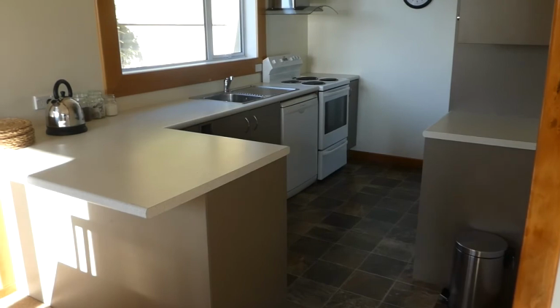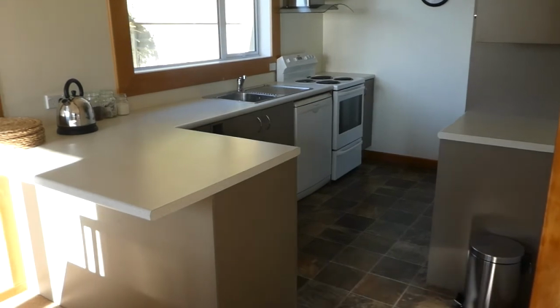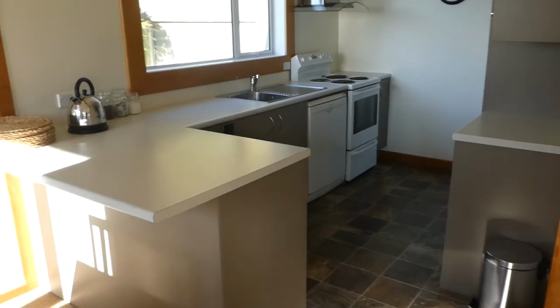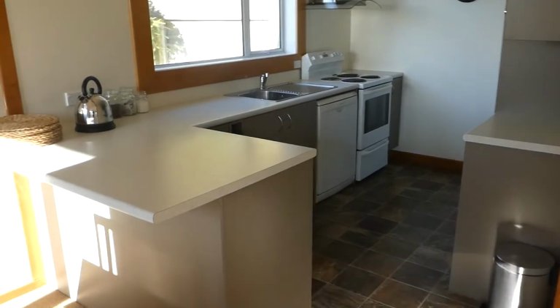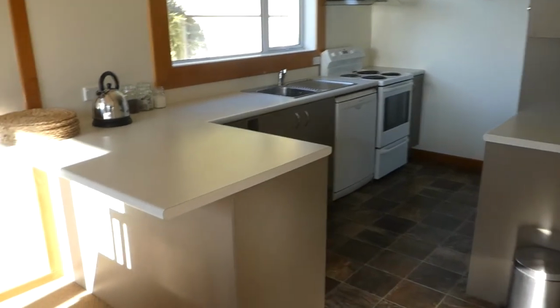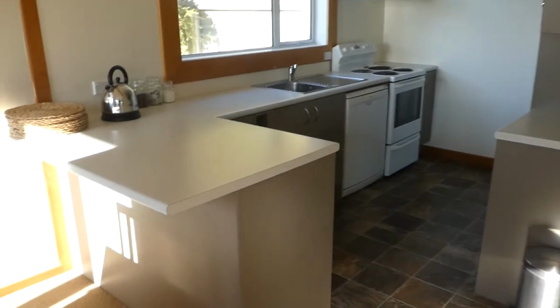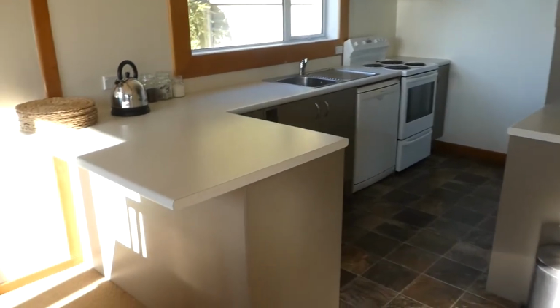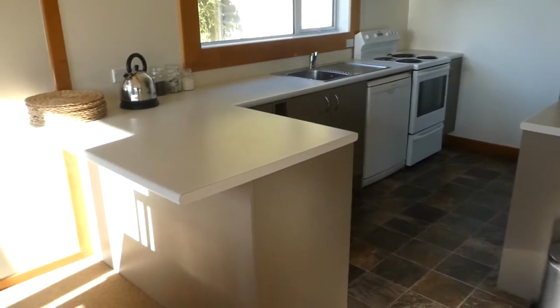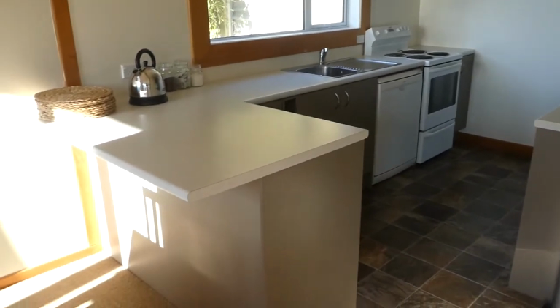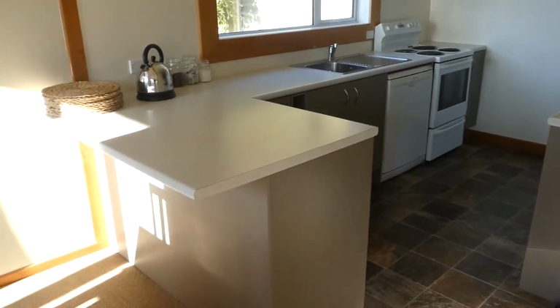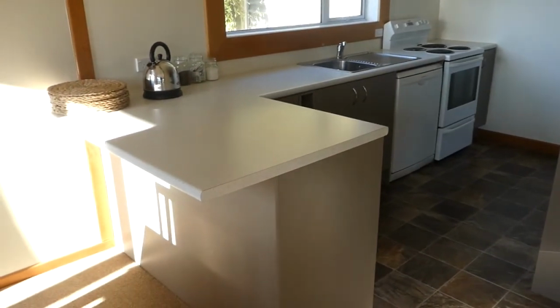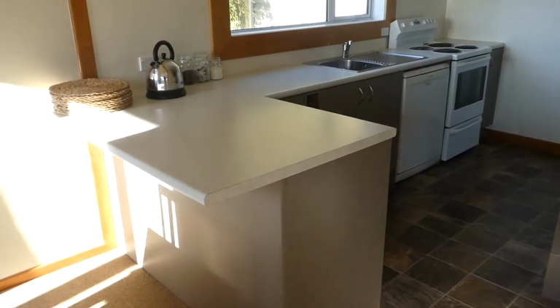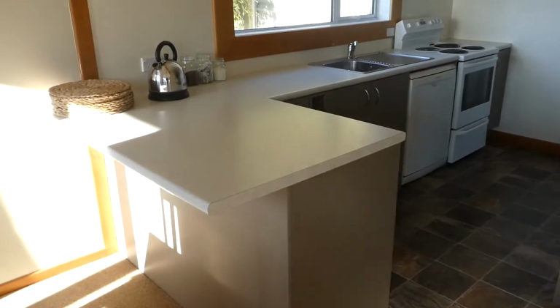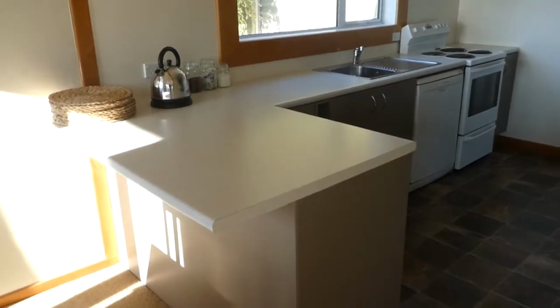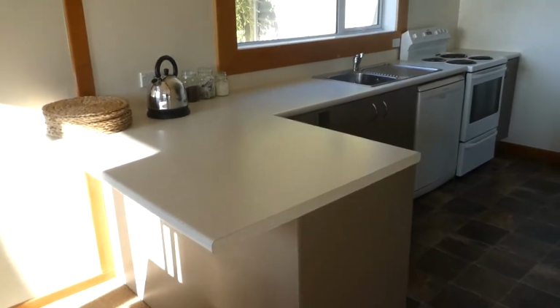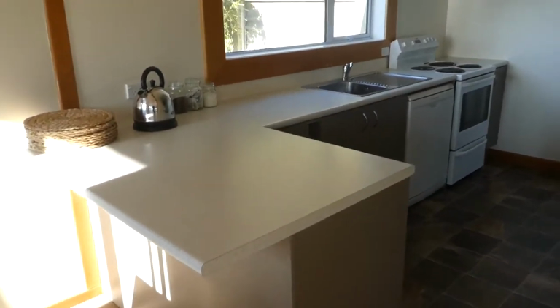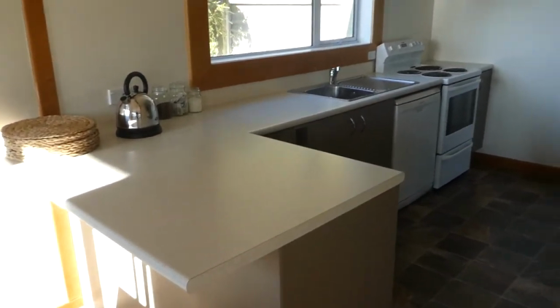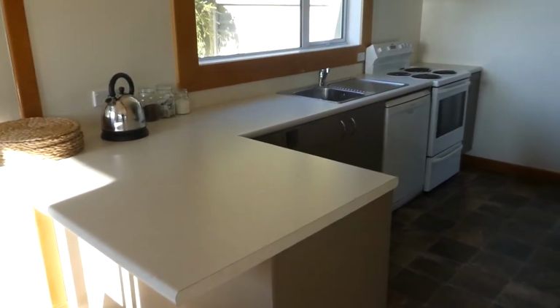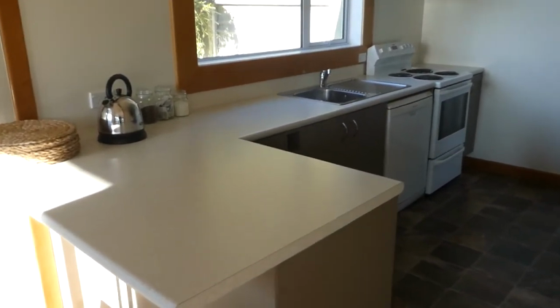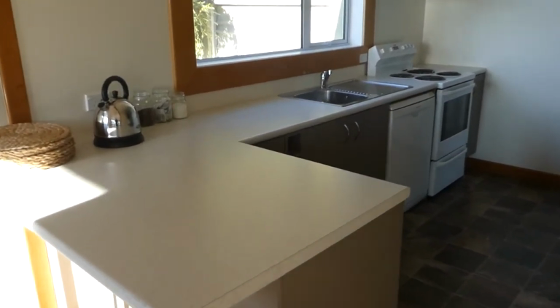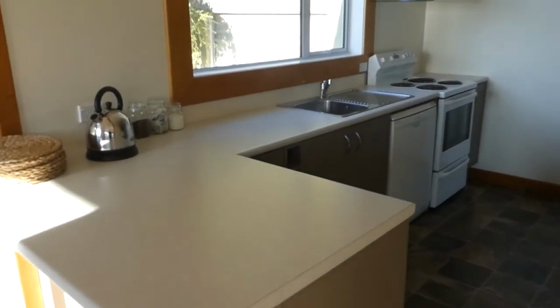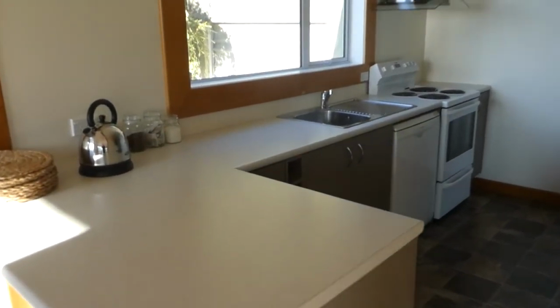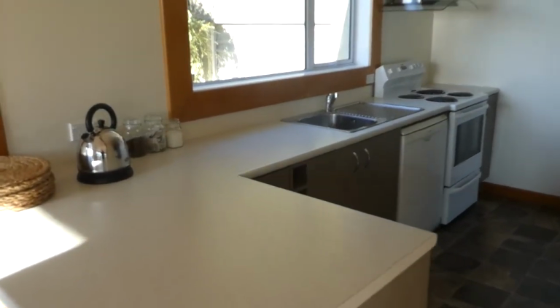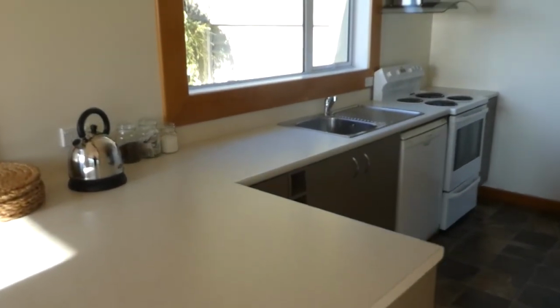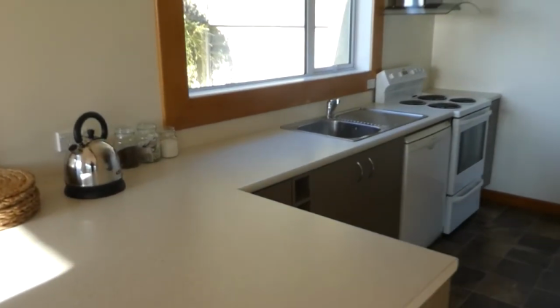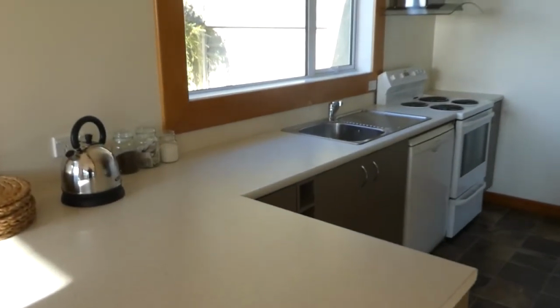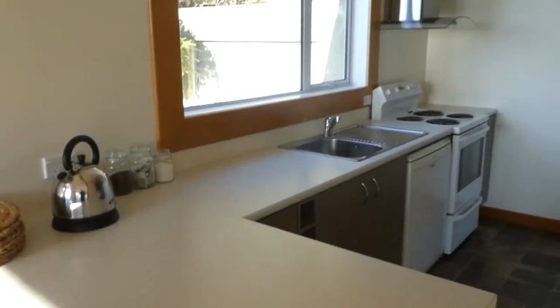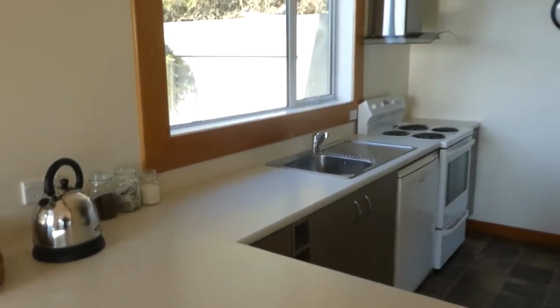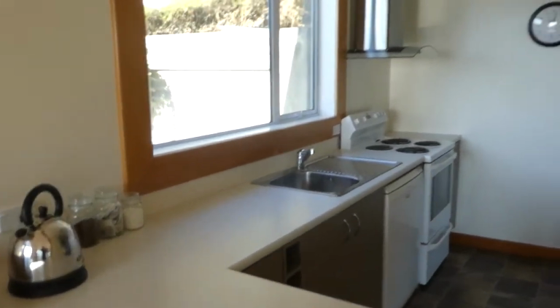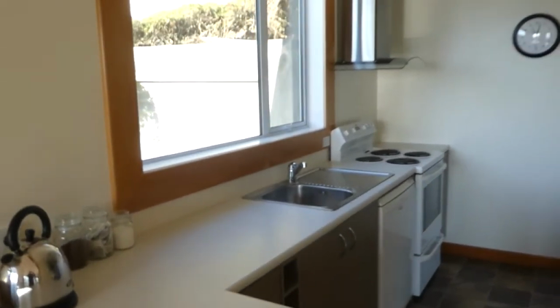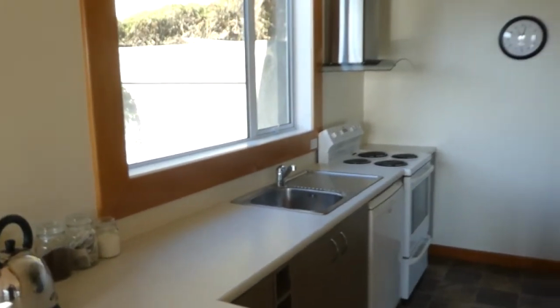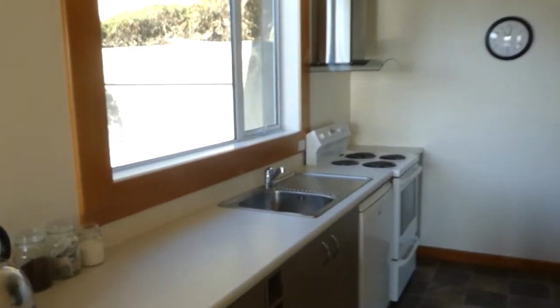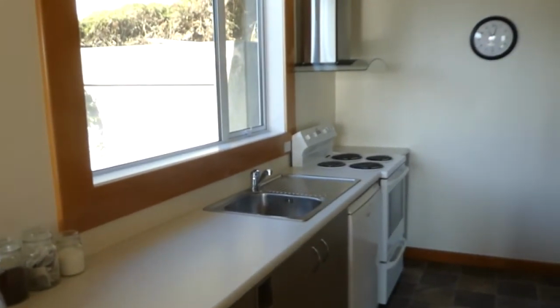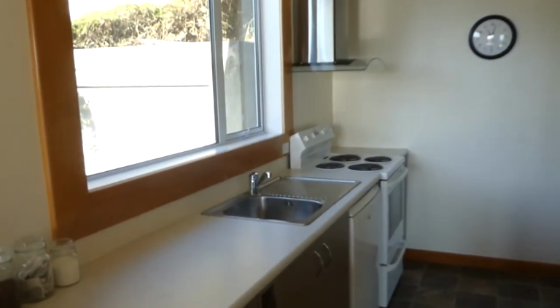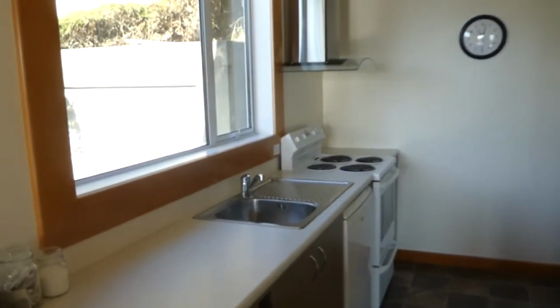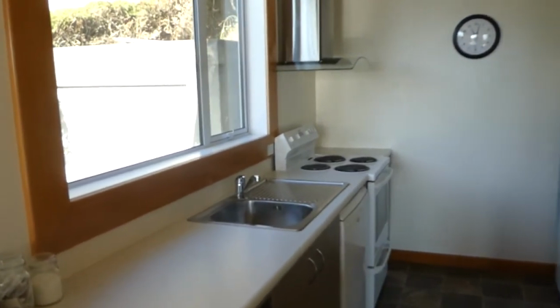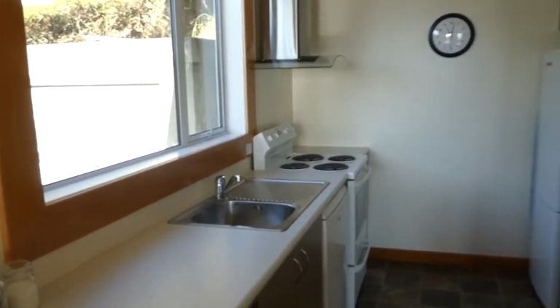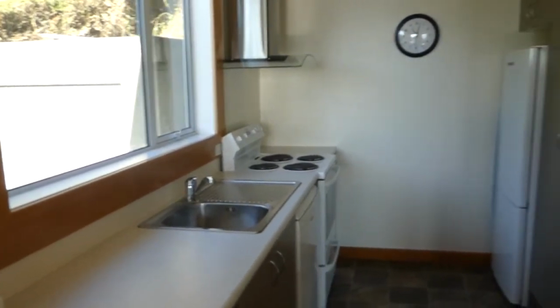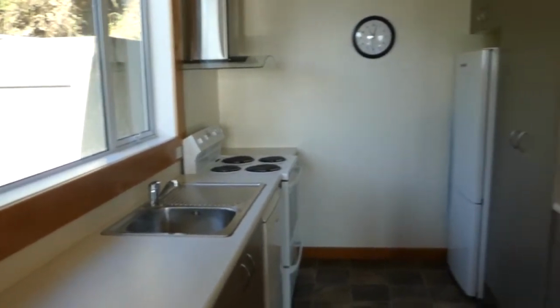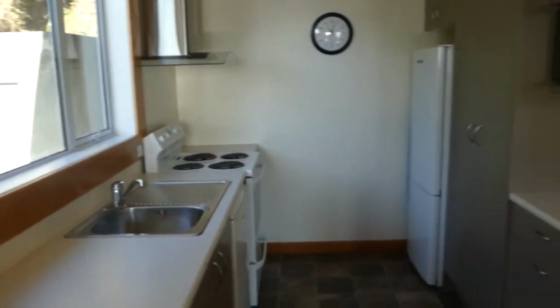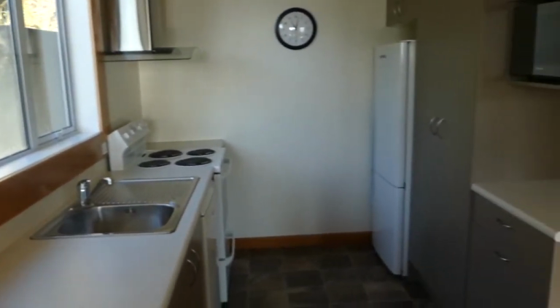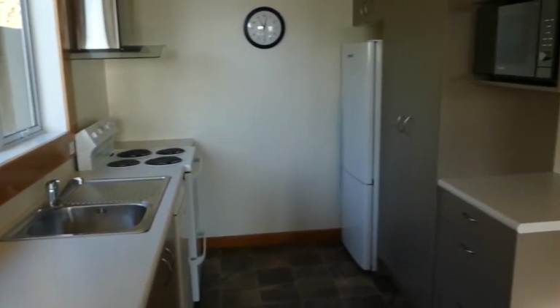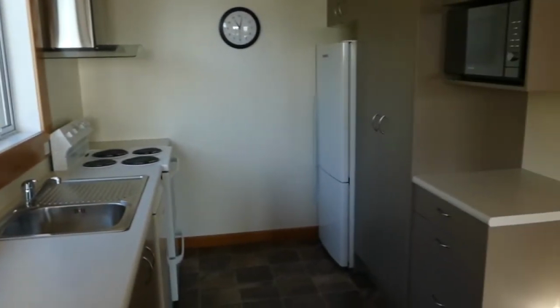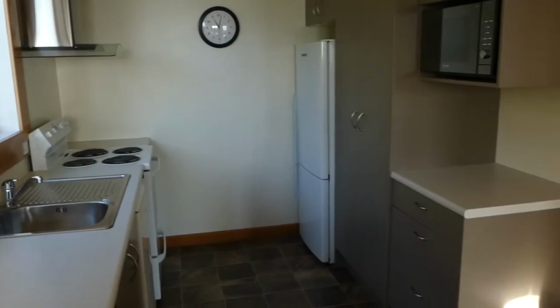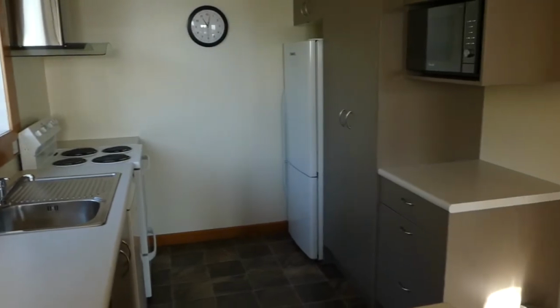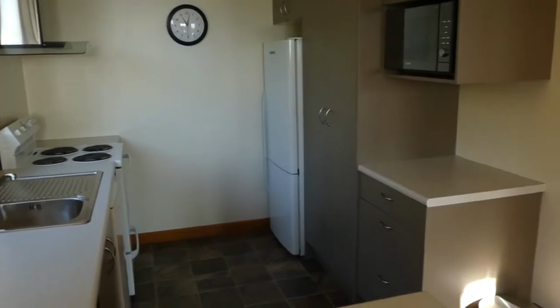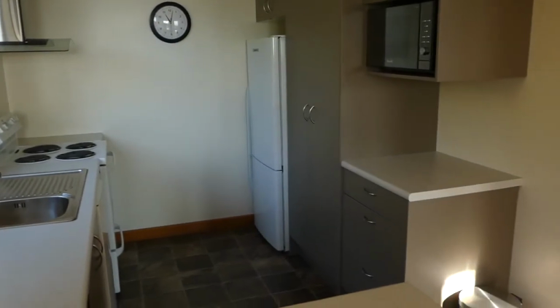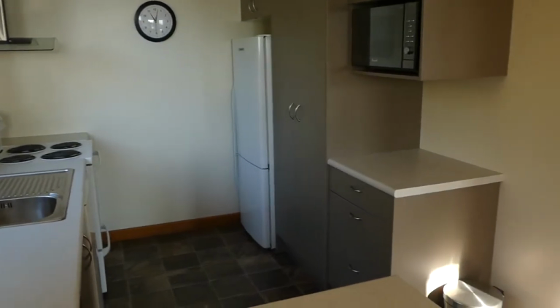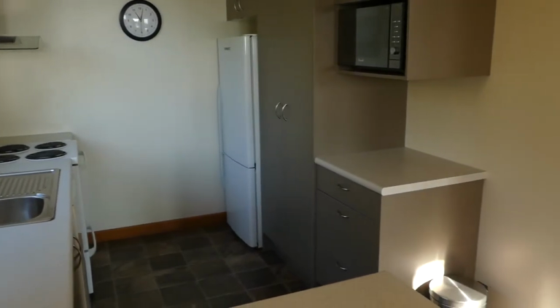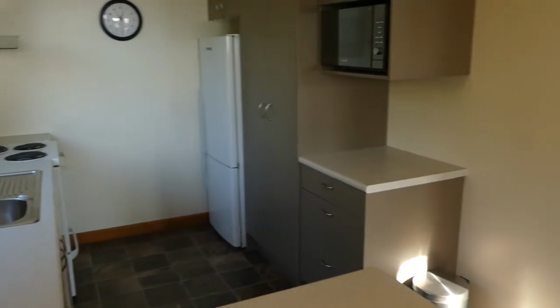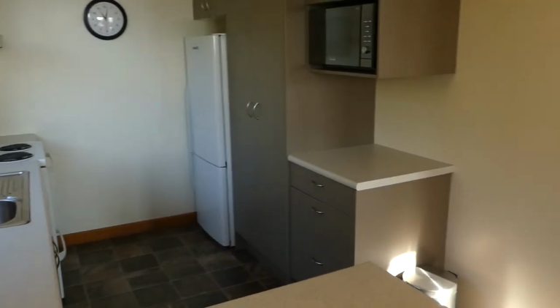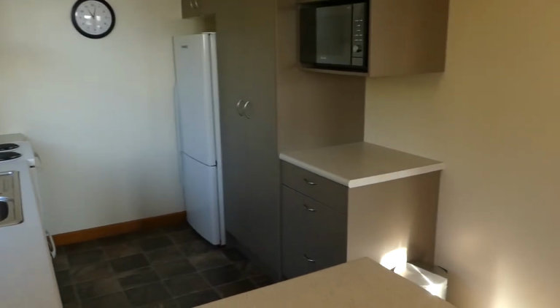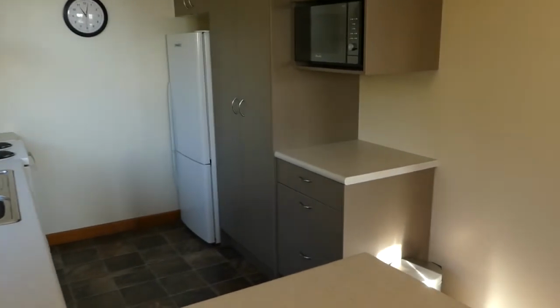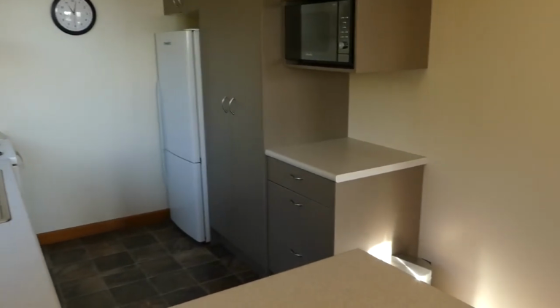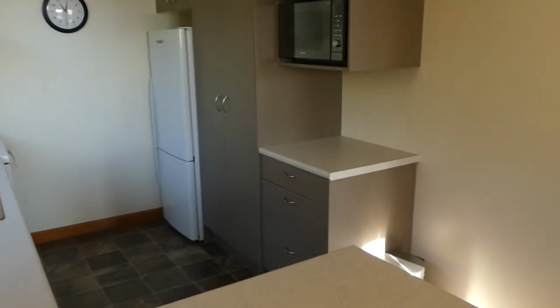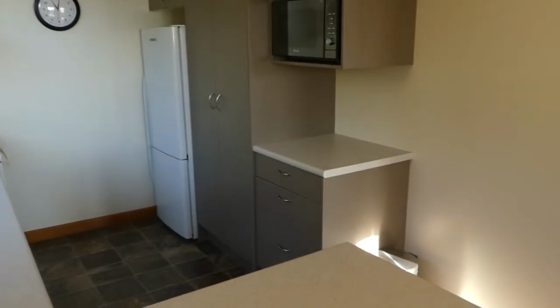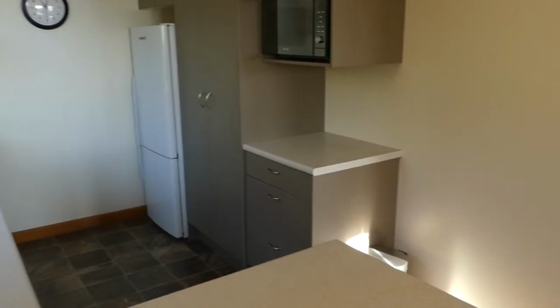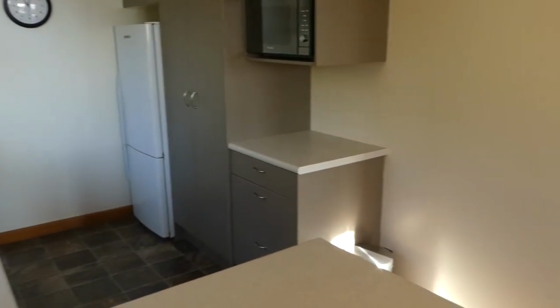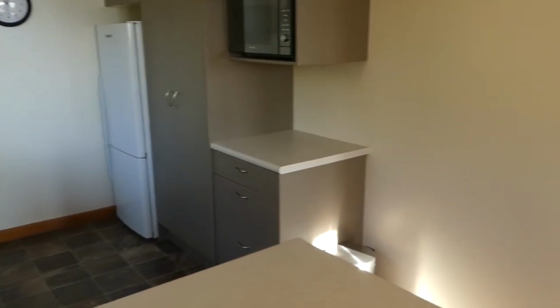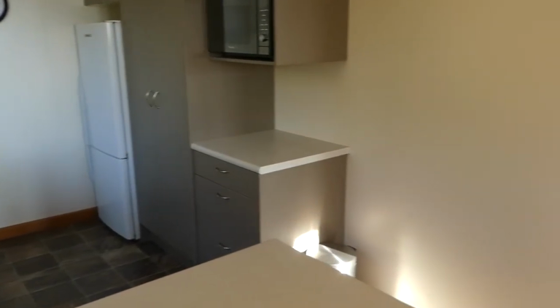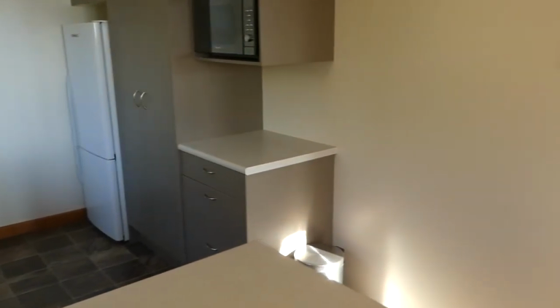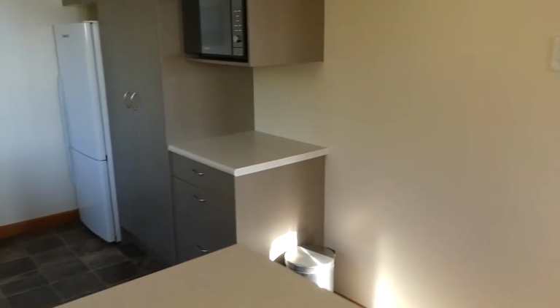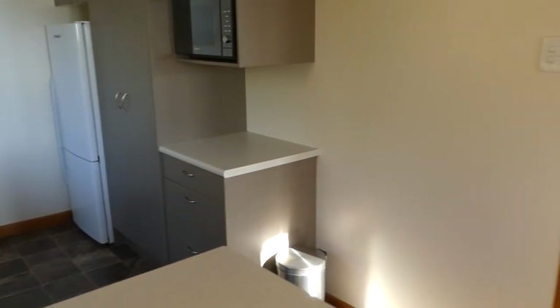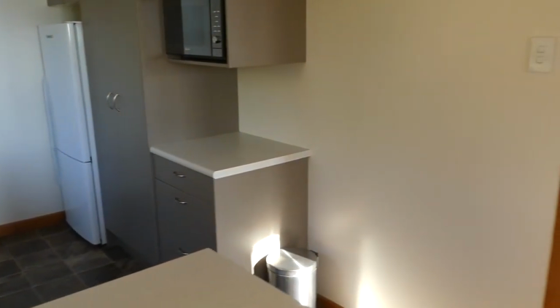Really nice little kitchen this. Range hood — everything here.